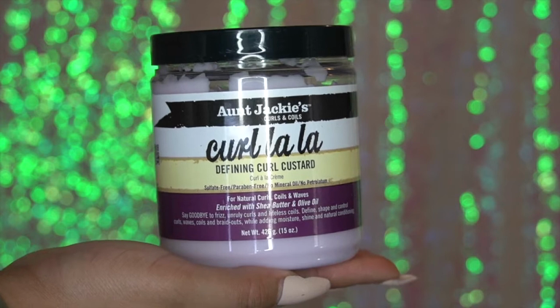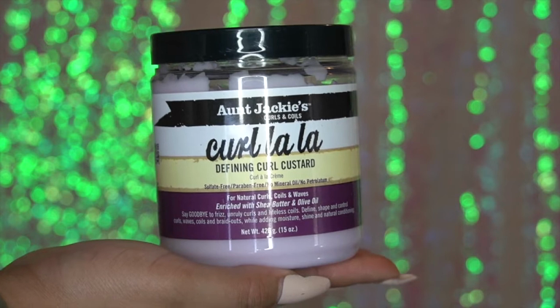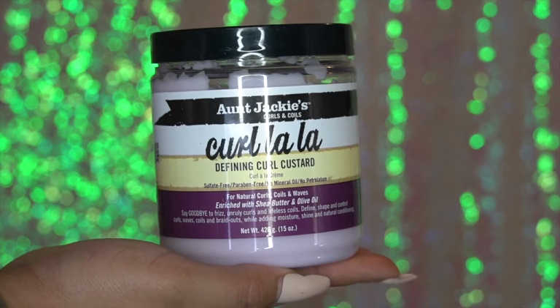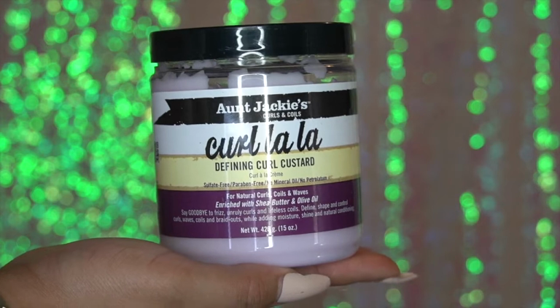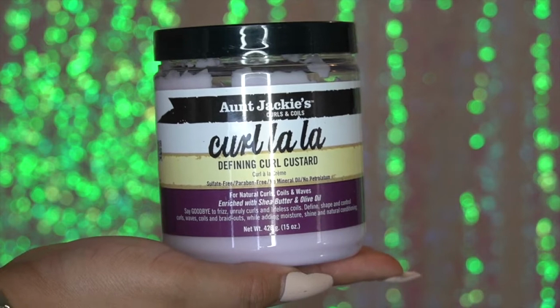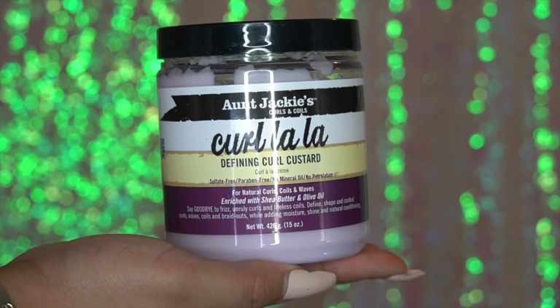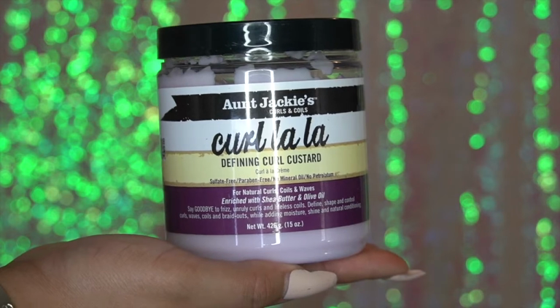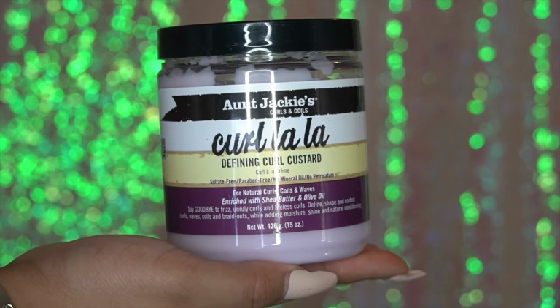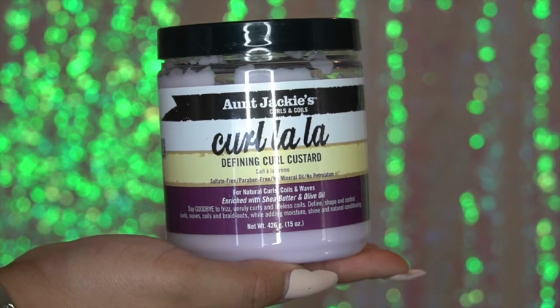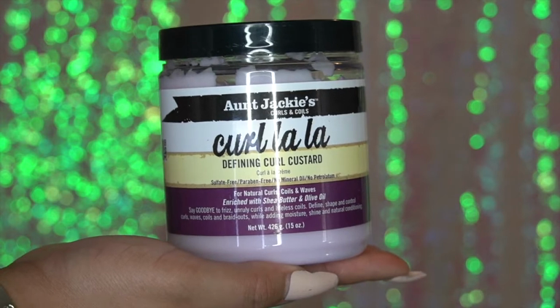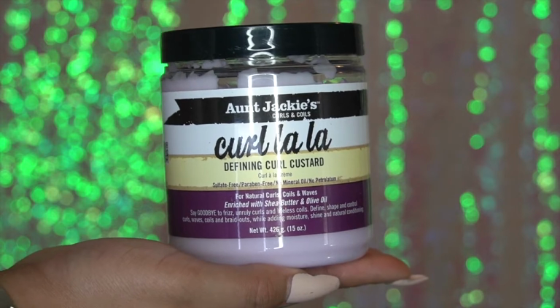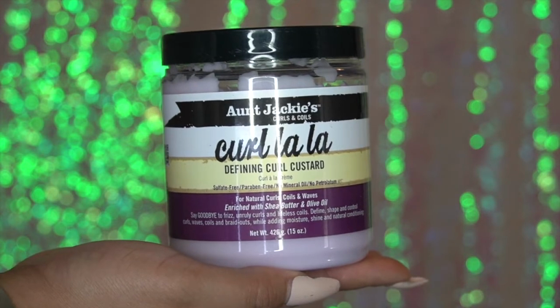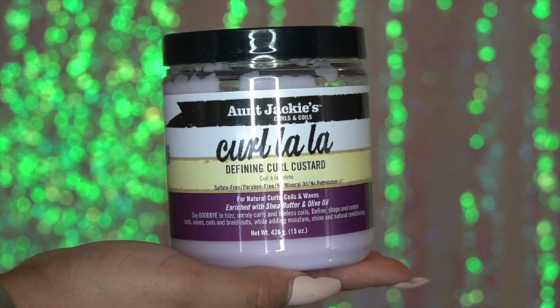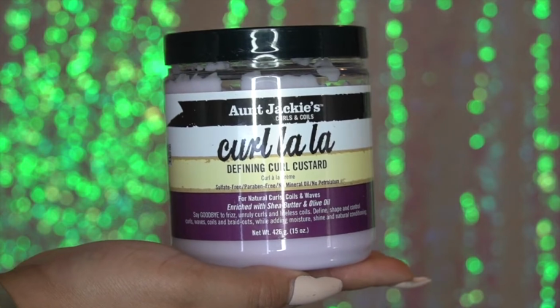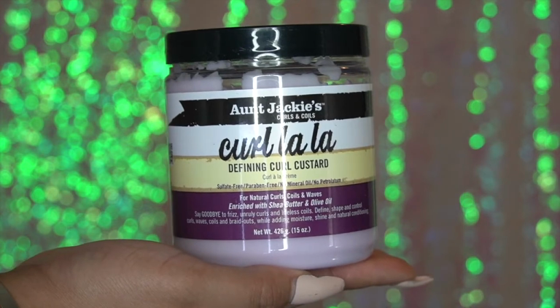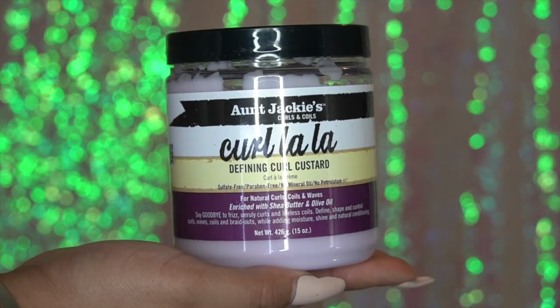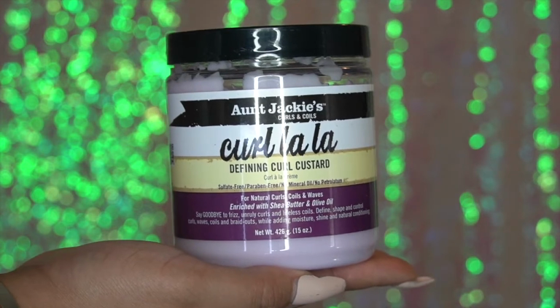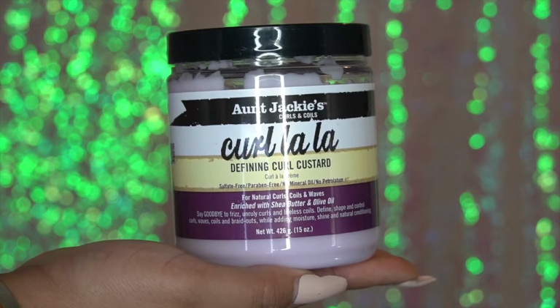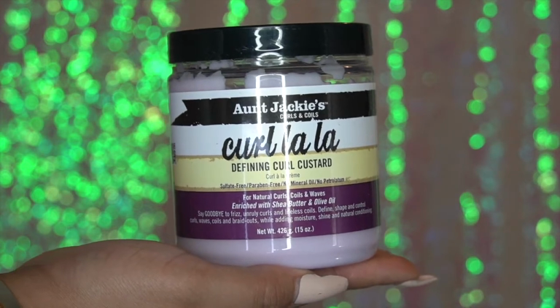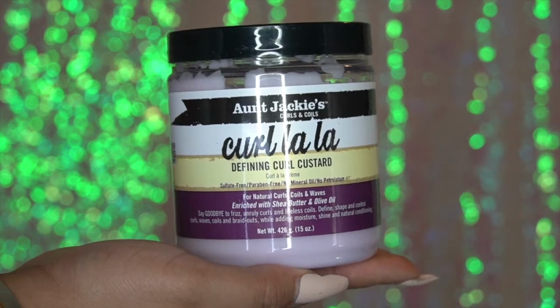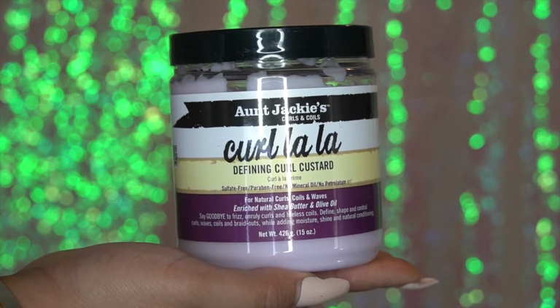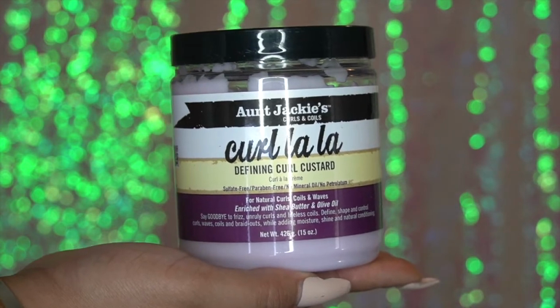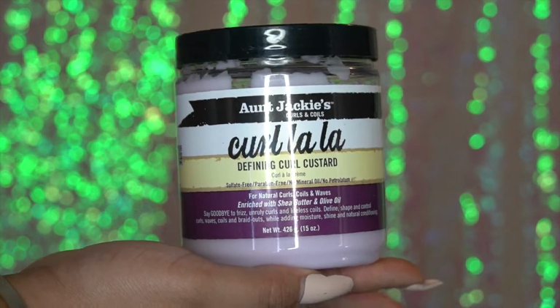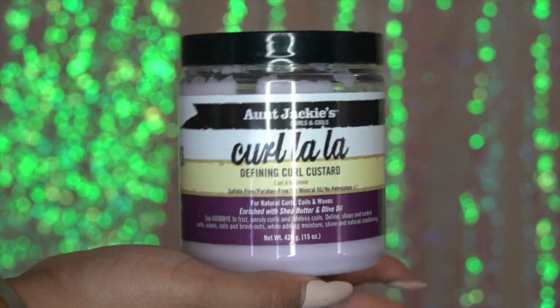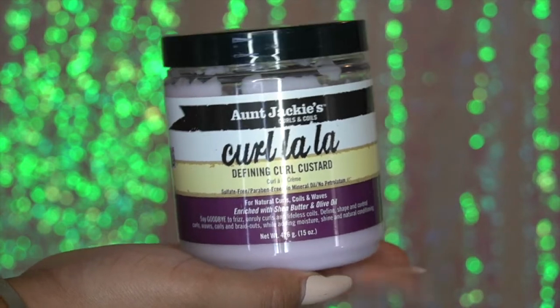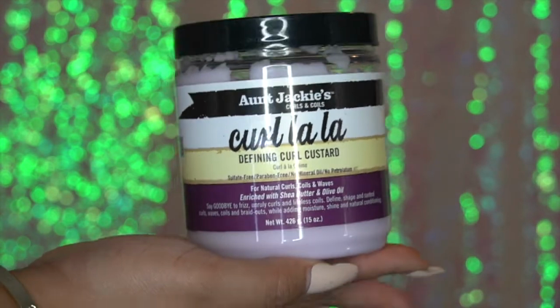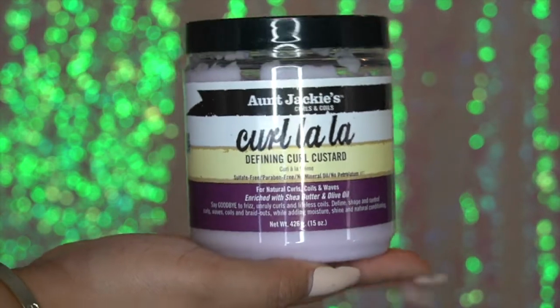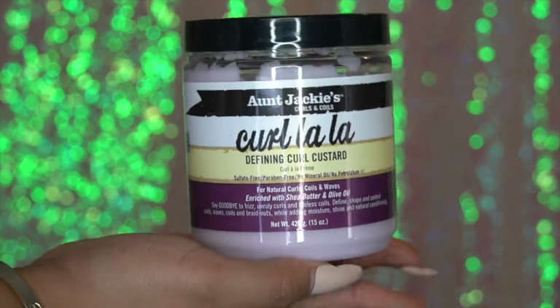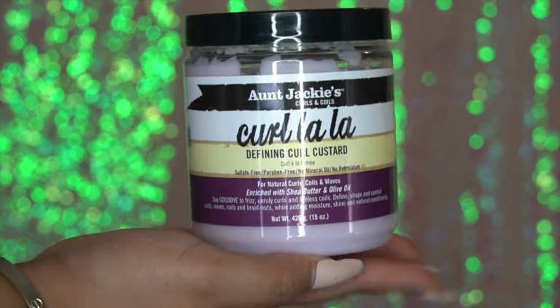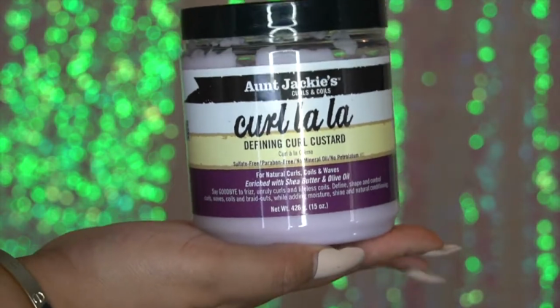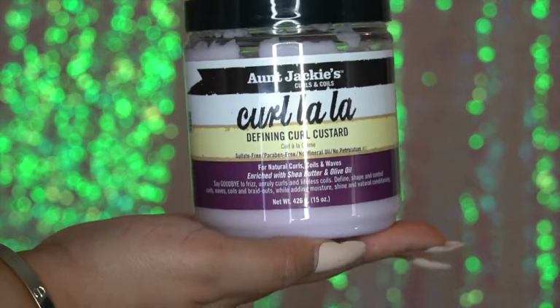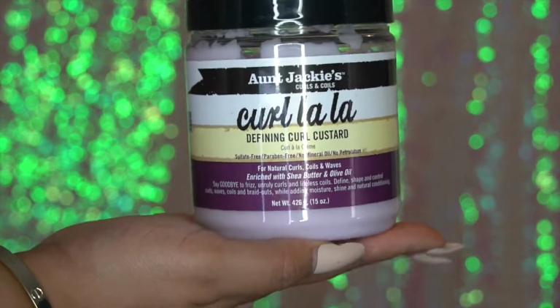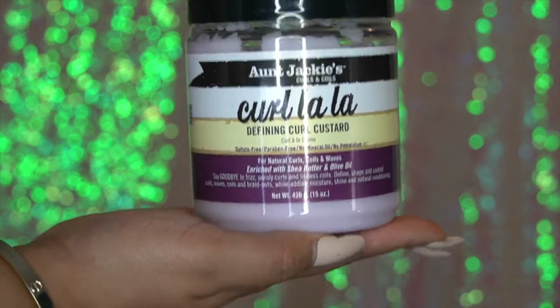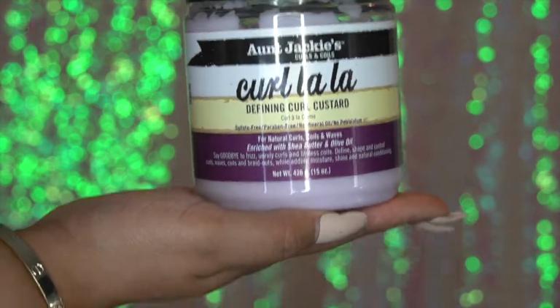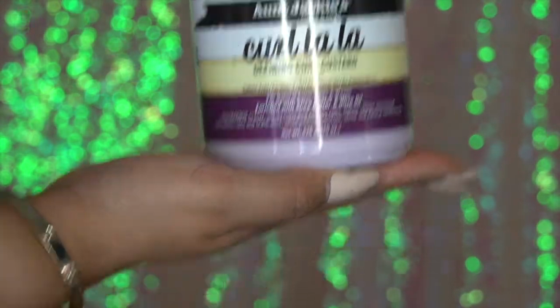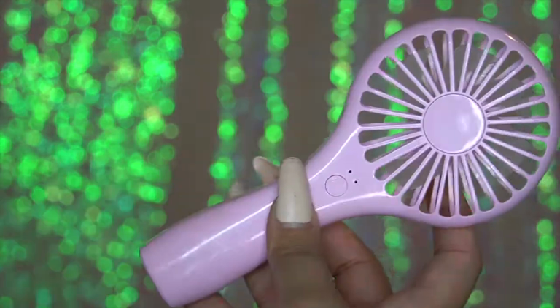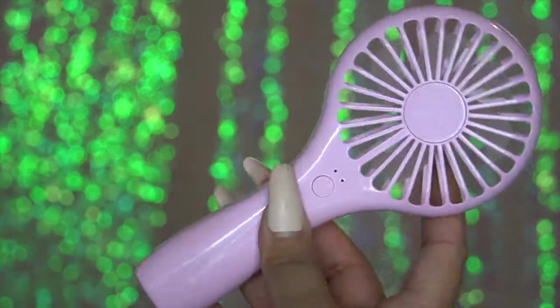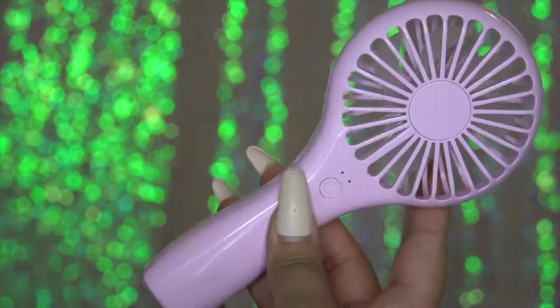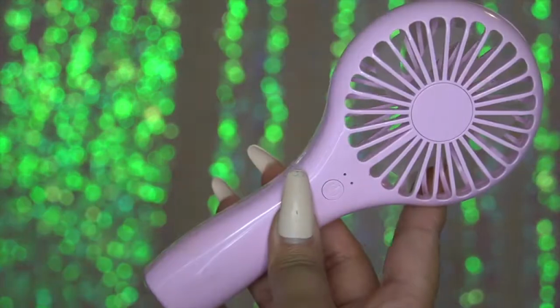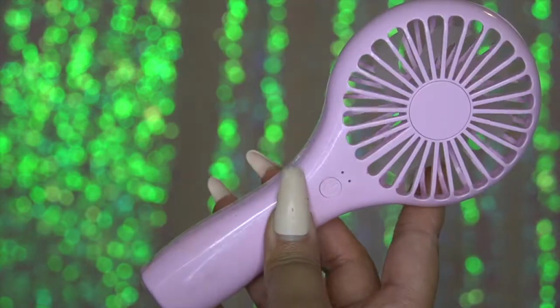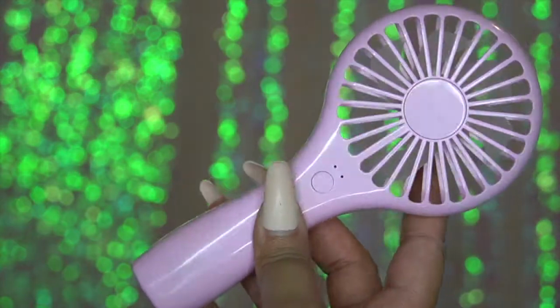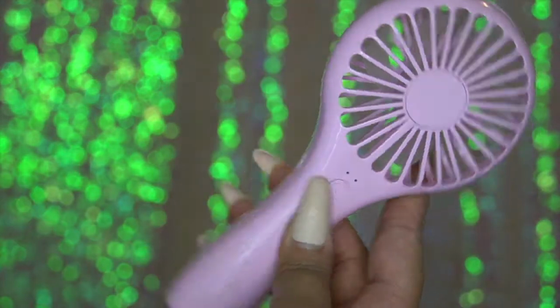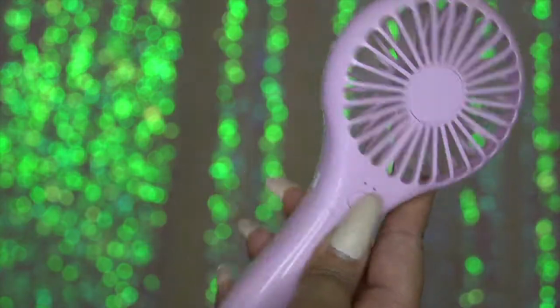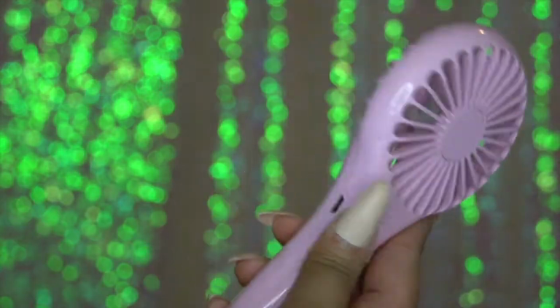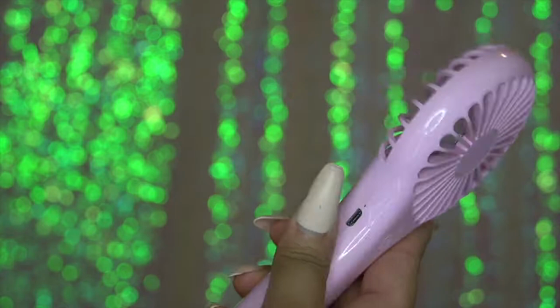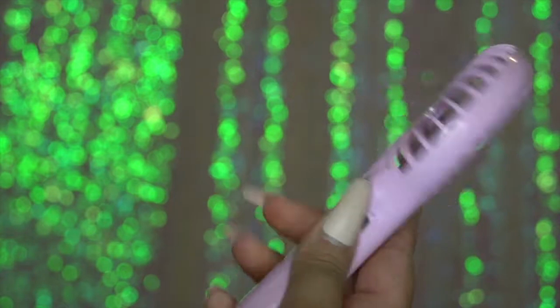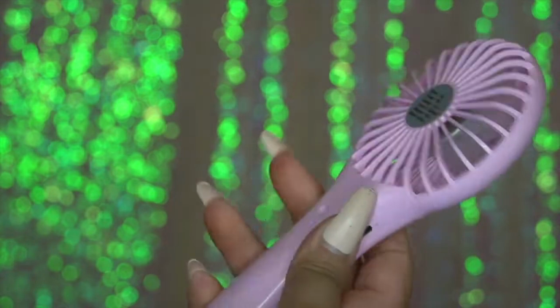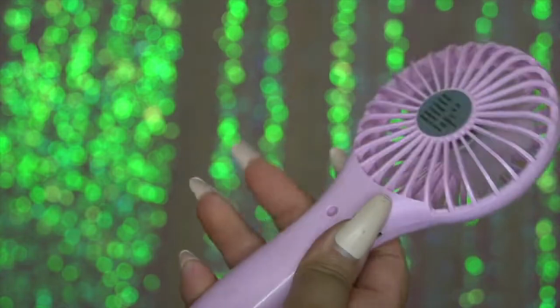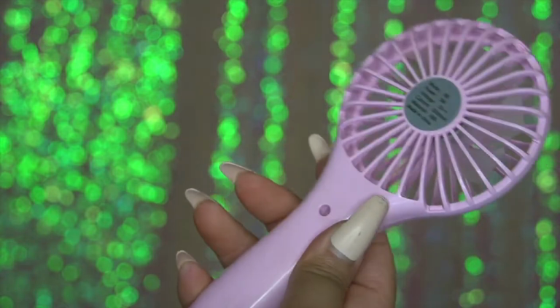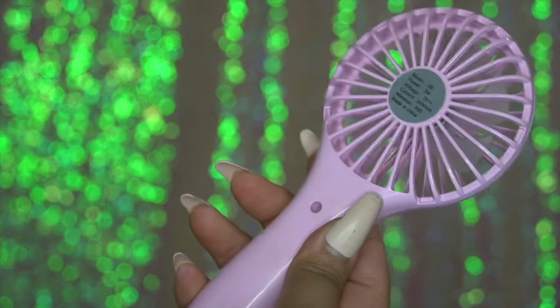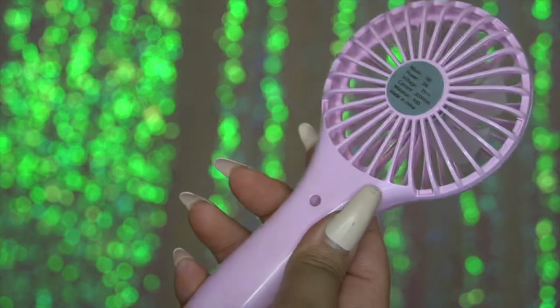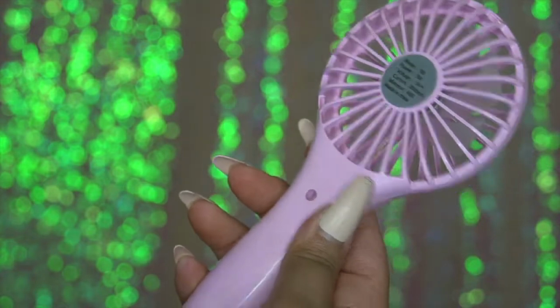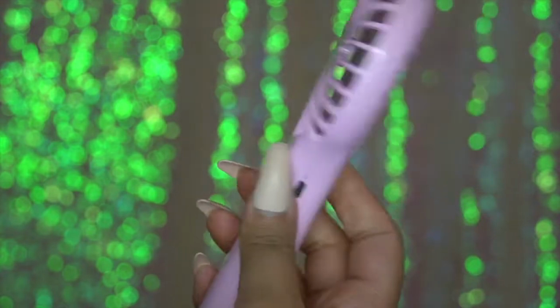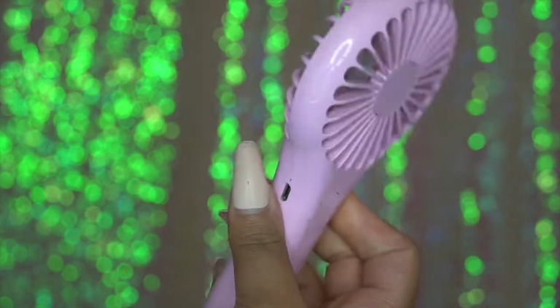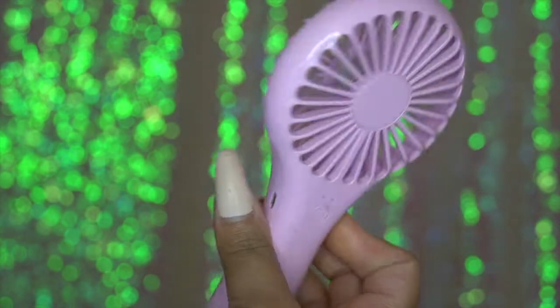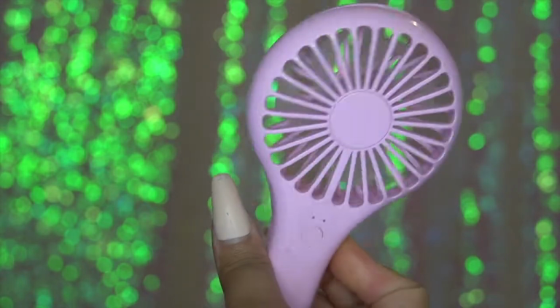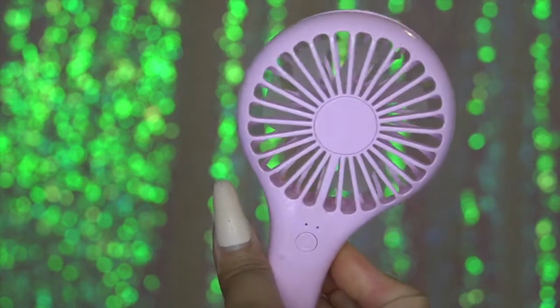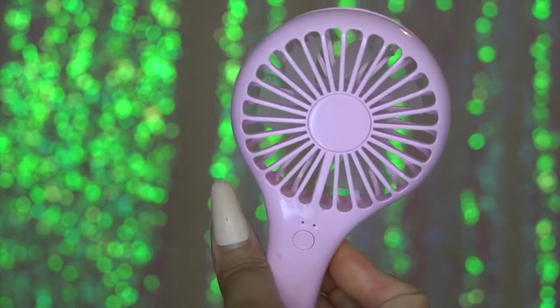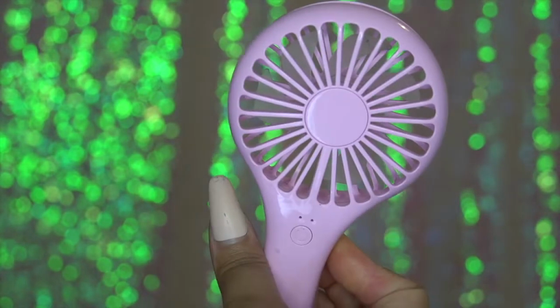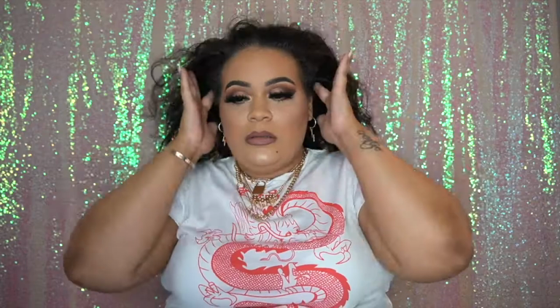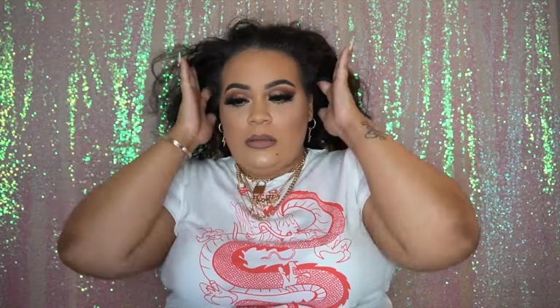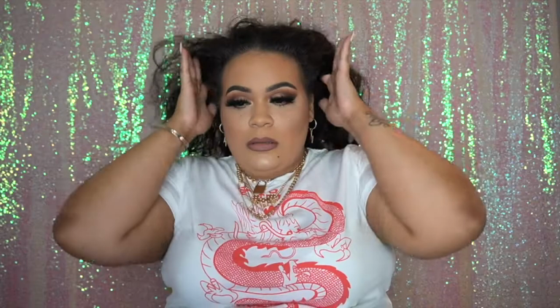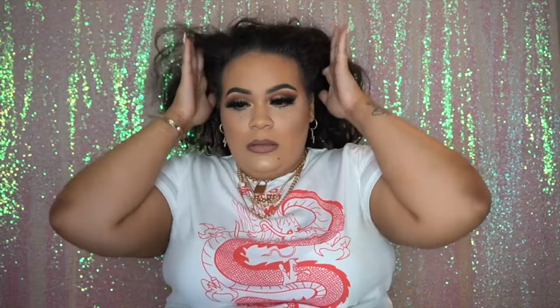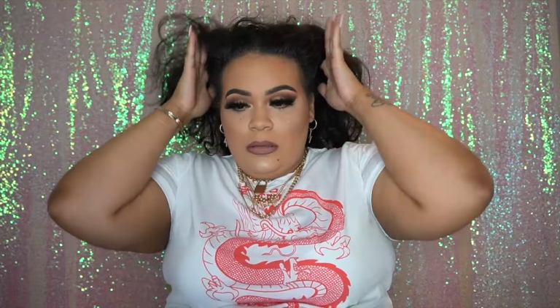And of course, your styling cream to make sure that your hair is laid nicely and moisturized. And a fan, because sis, it's going to get hot.